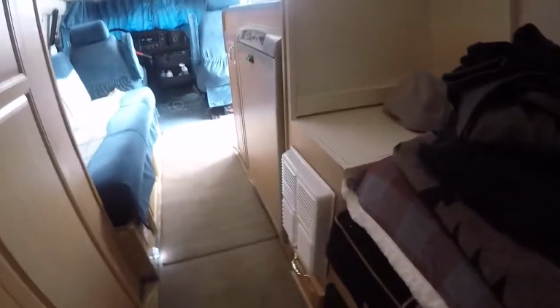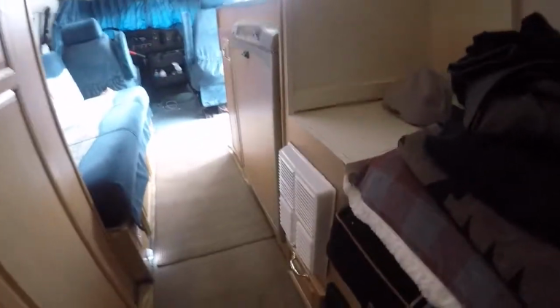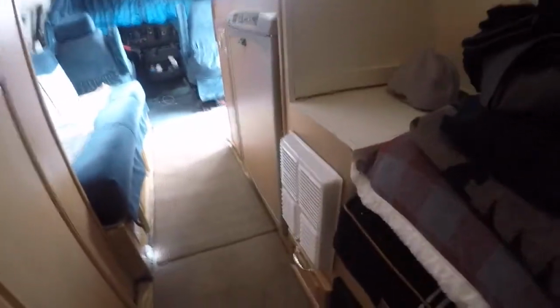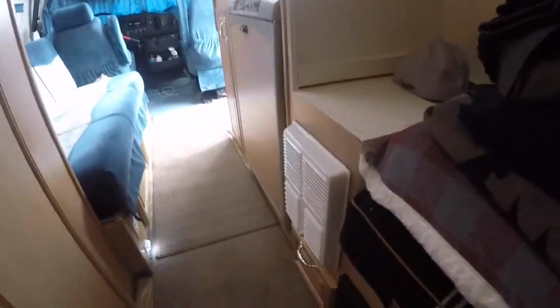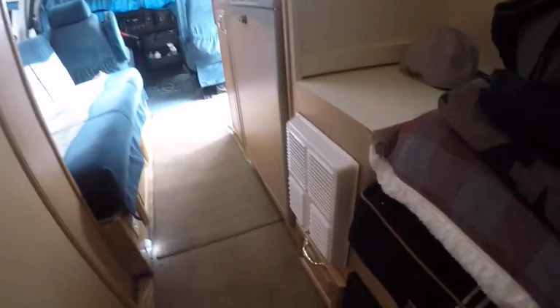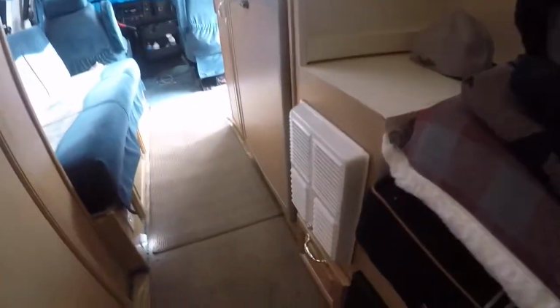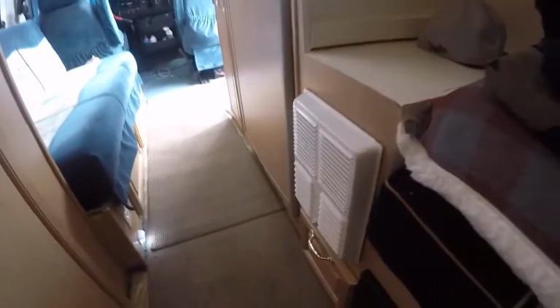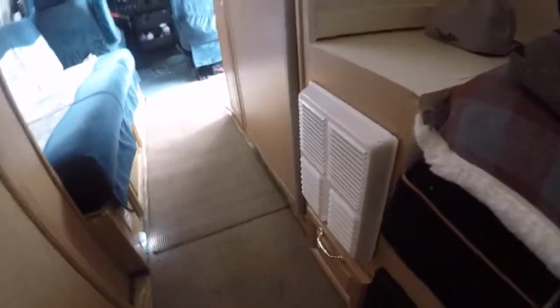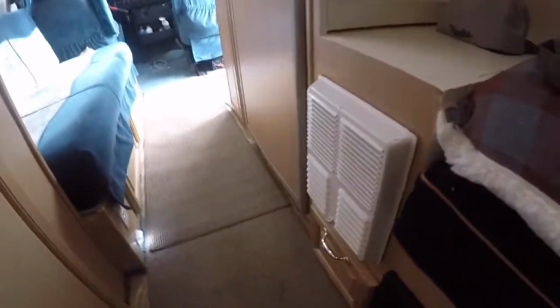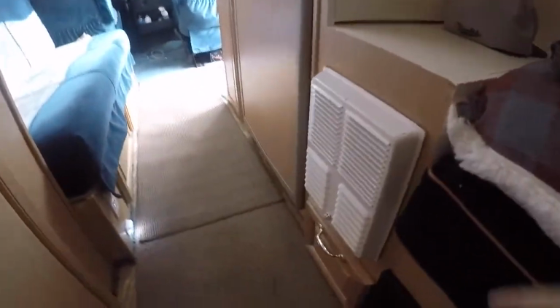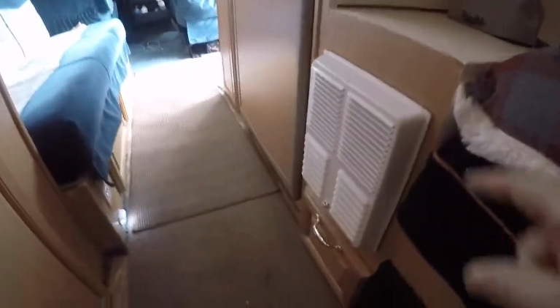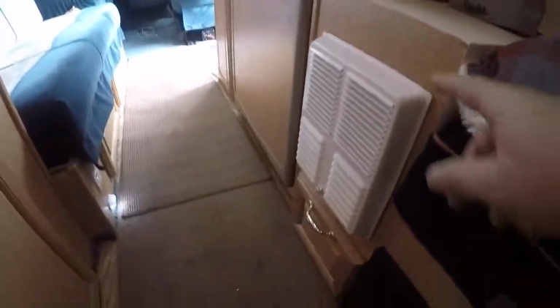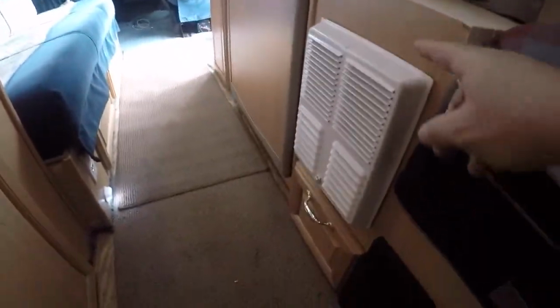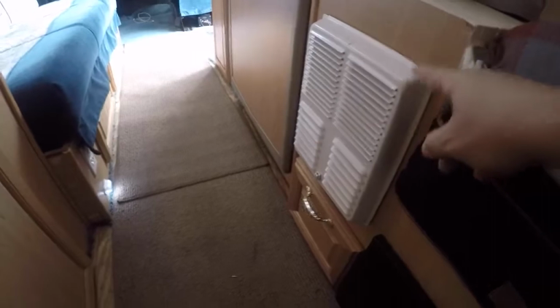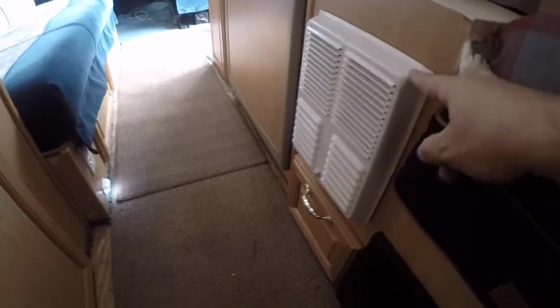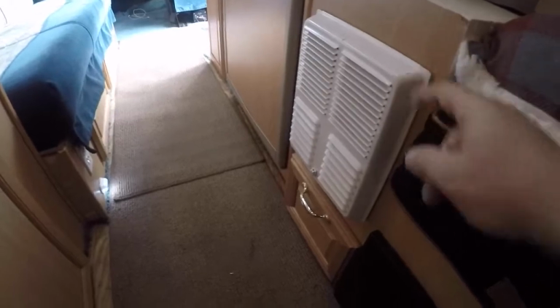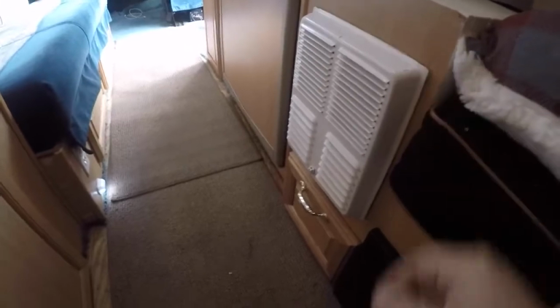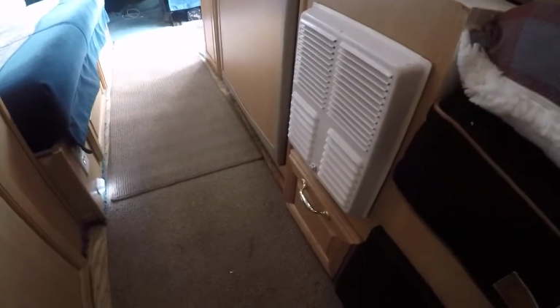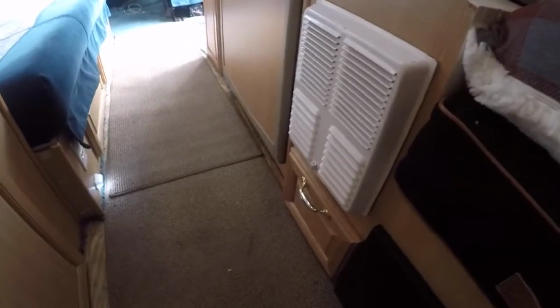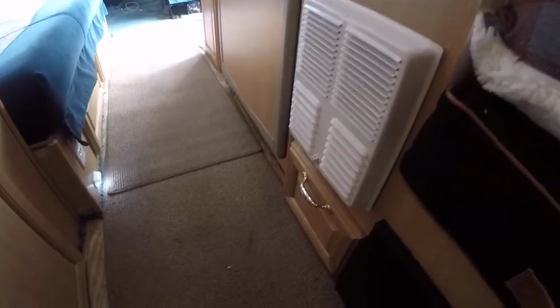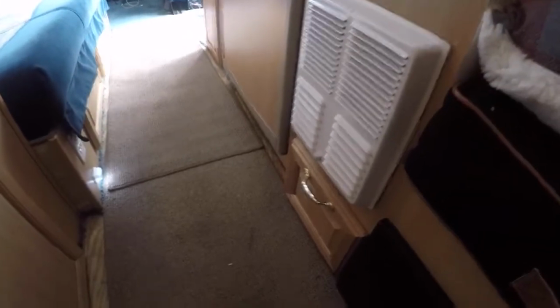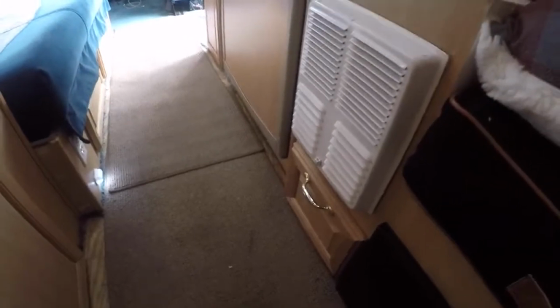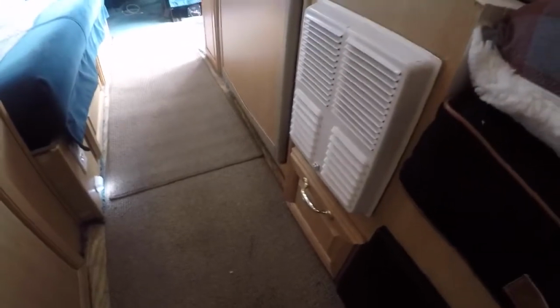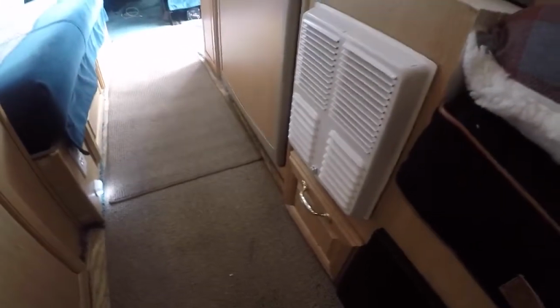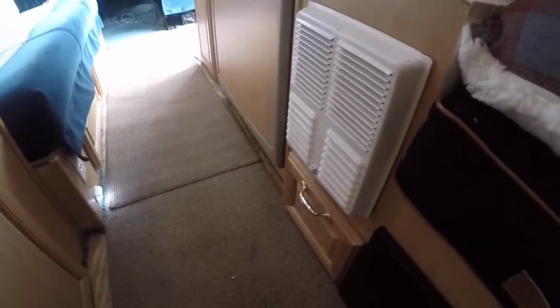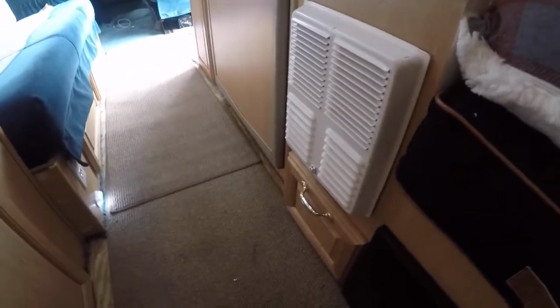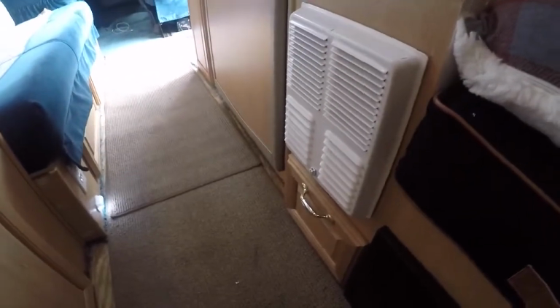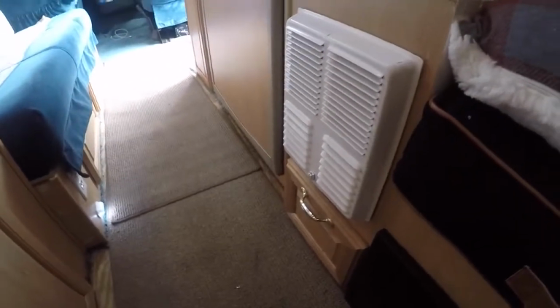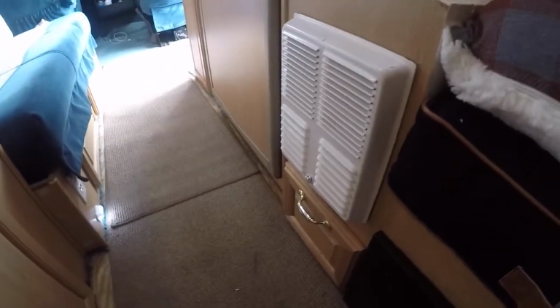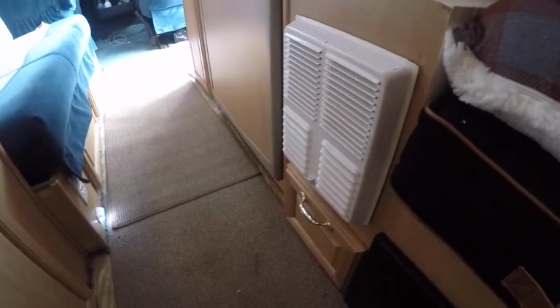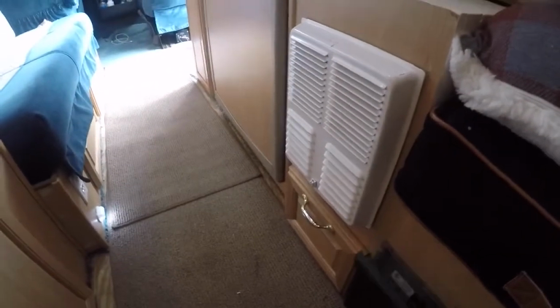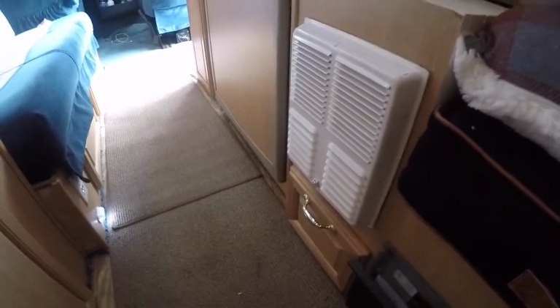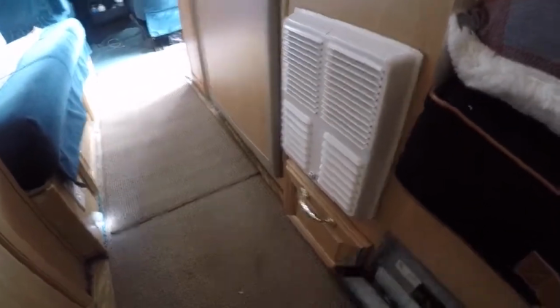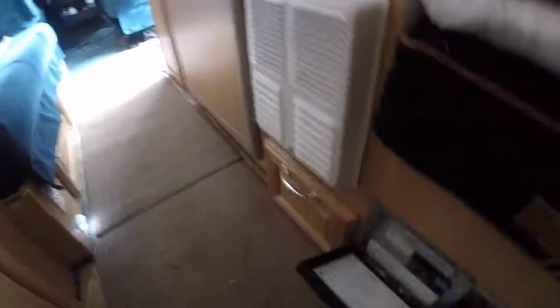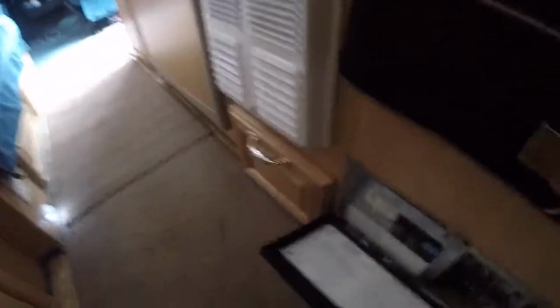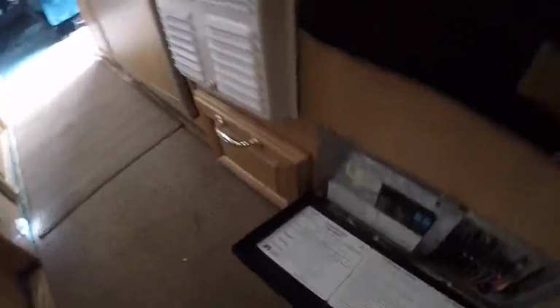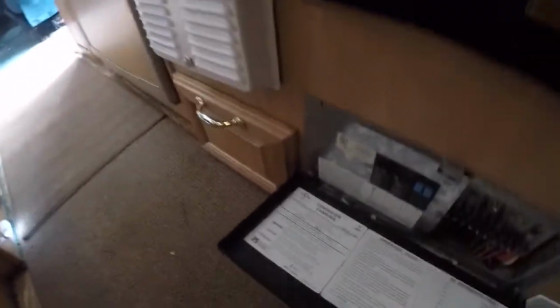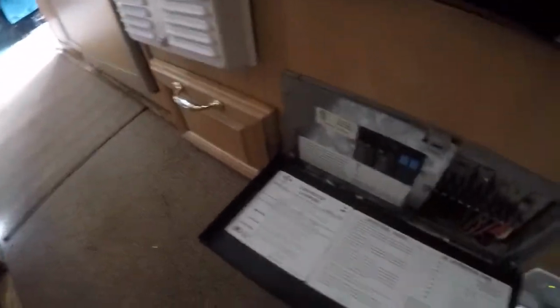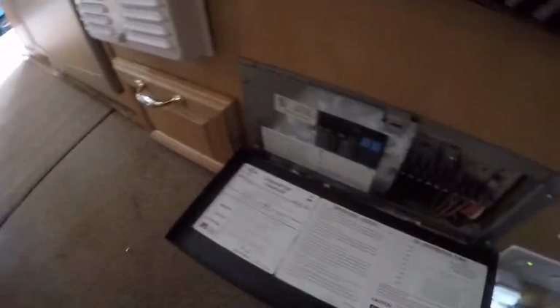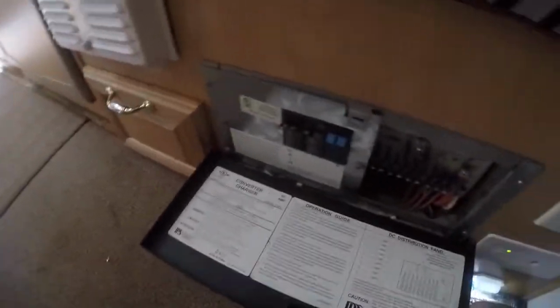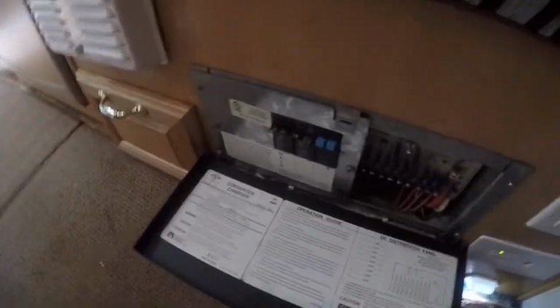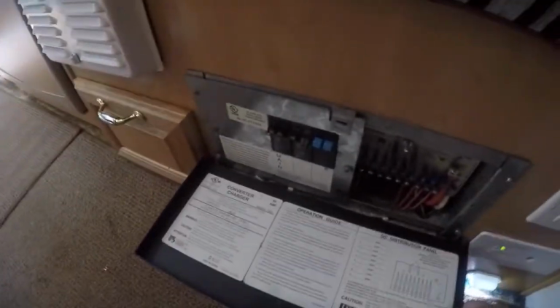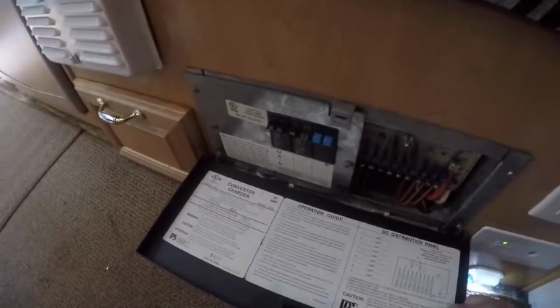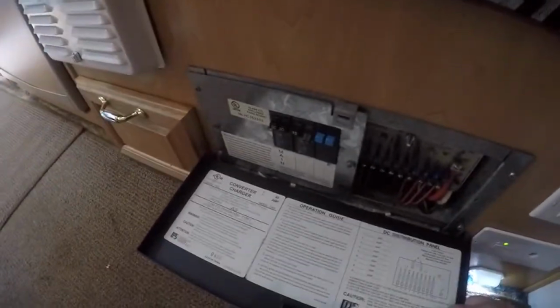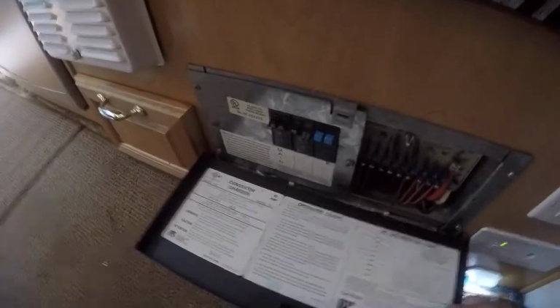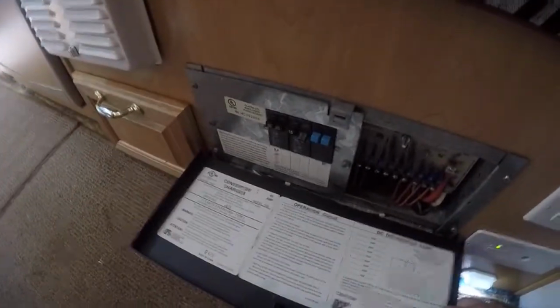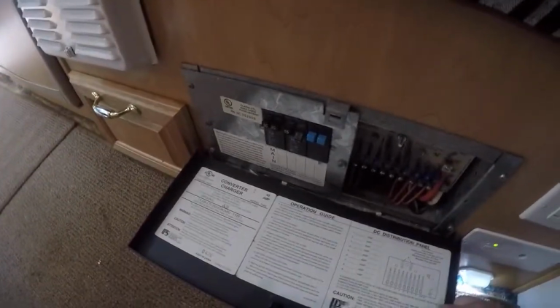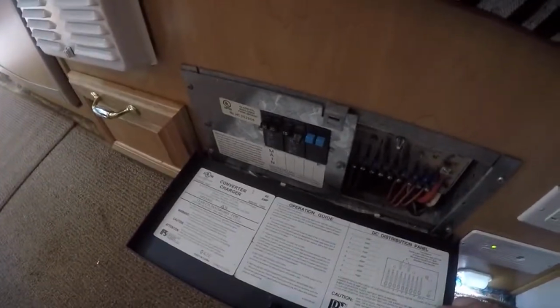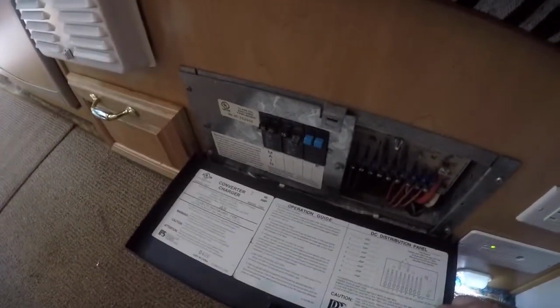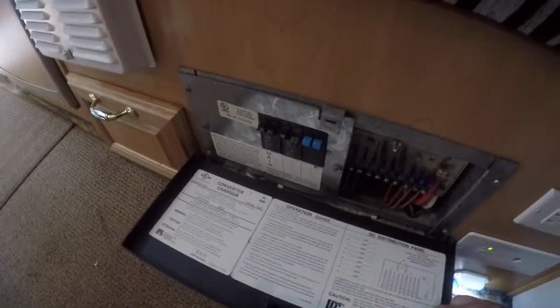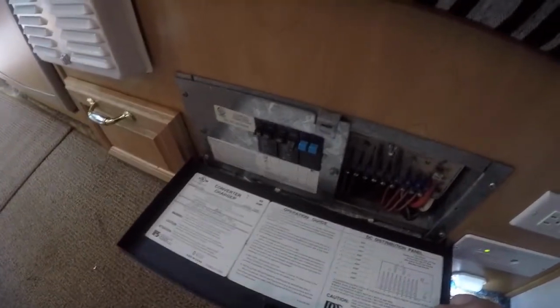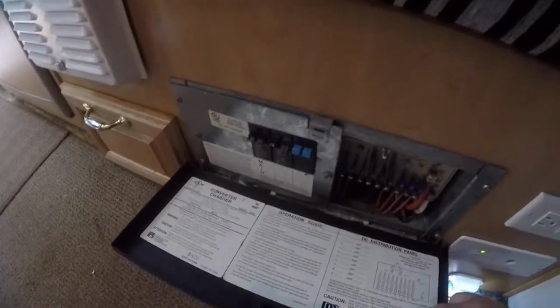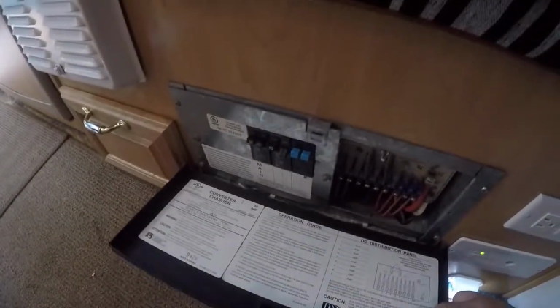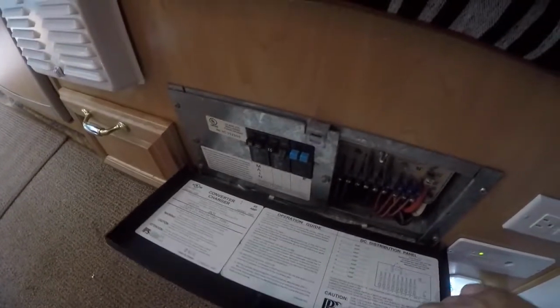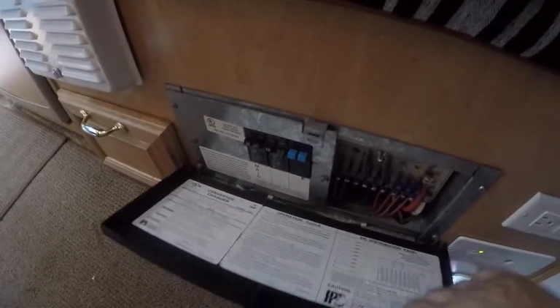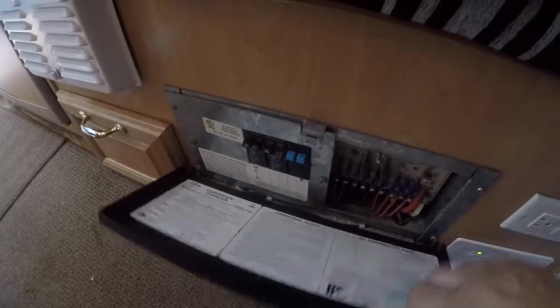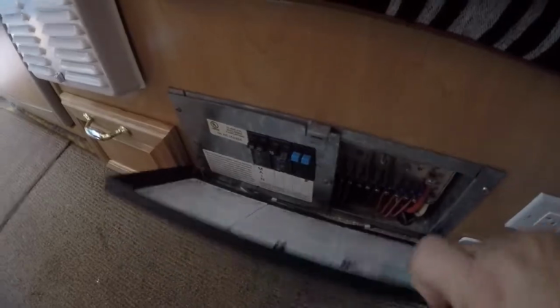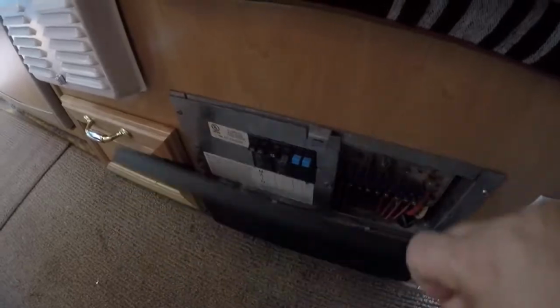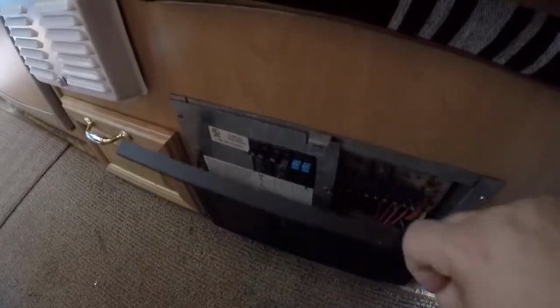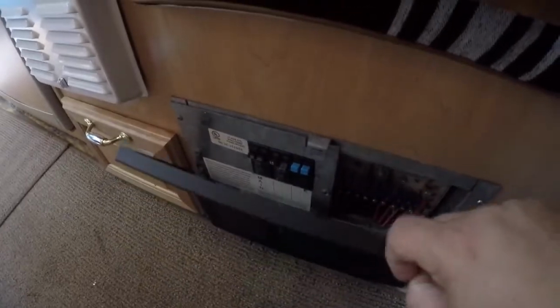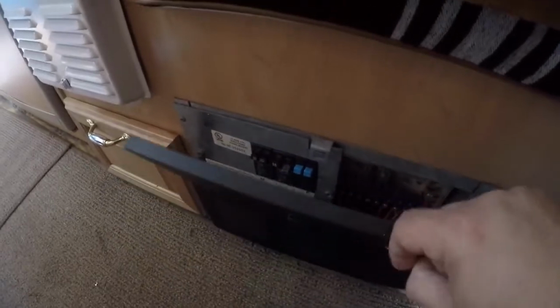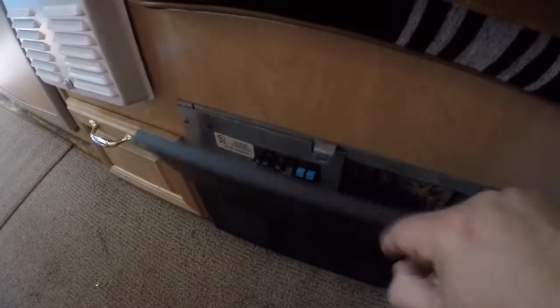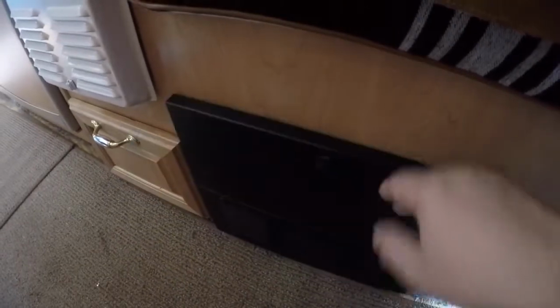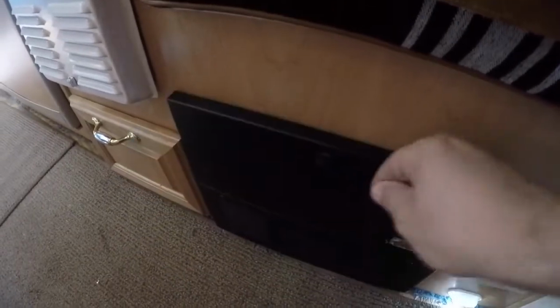This is the furnace and it works excellent. You've got your control panel down here with all your fuses.